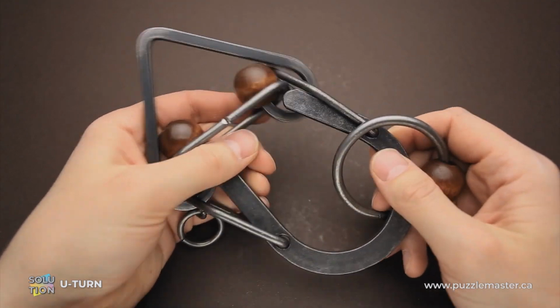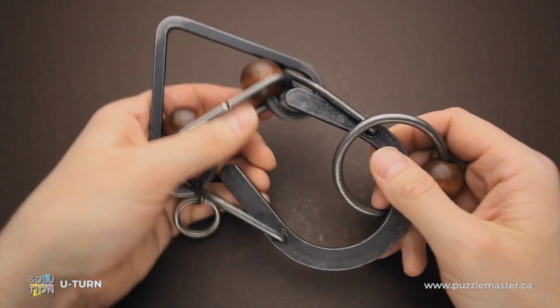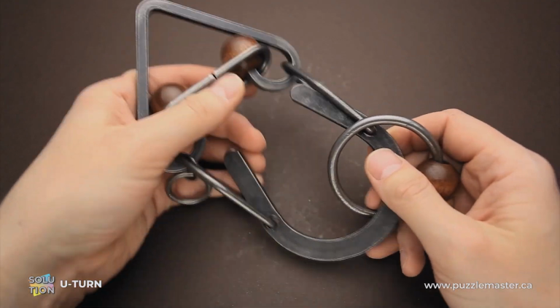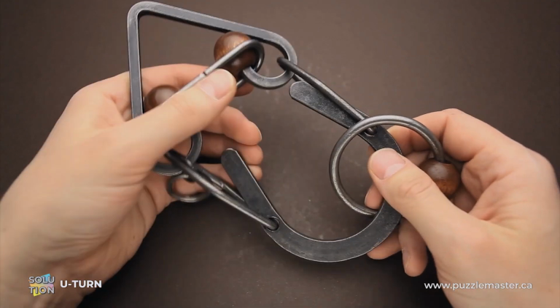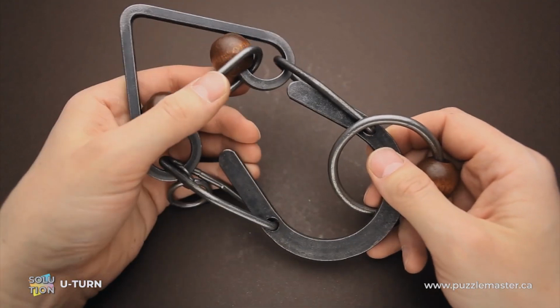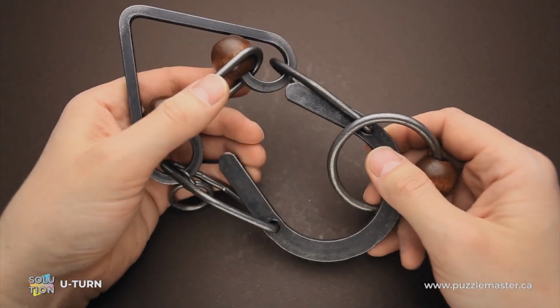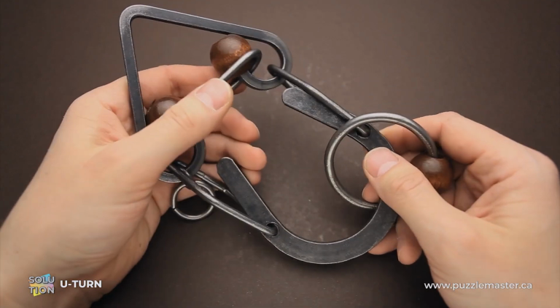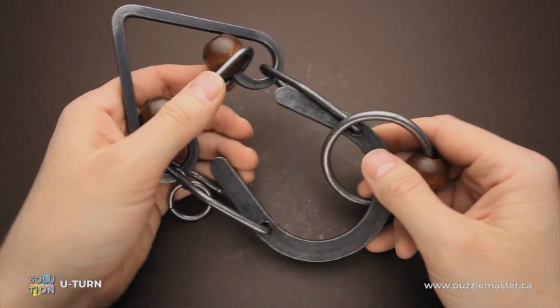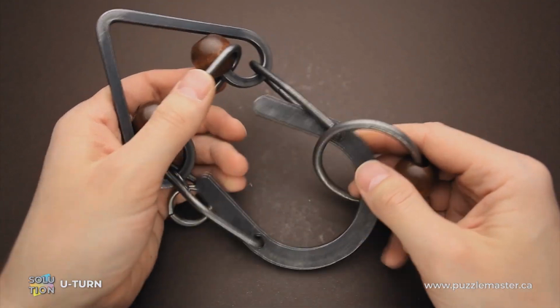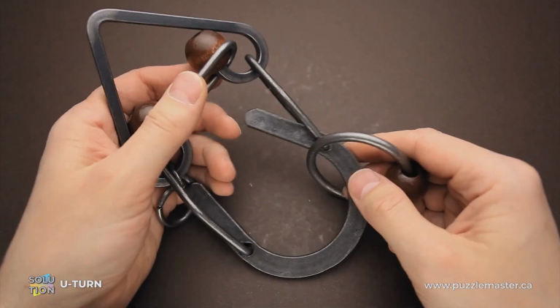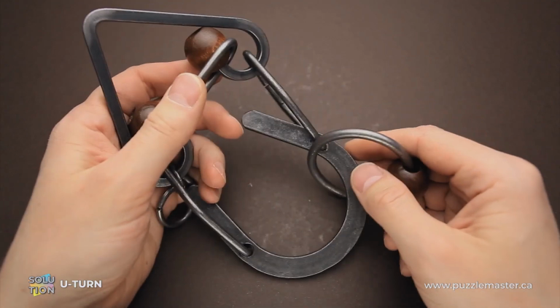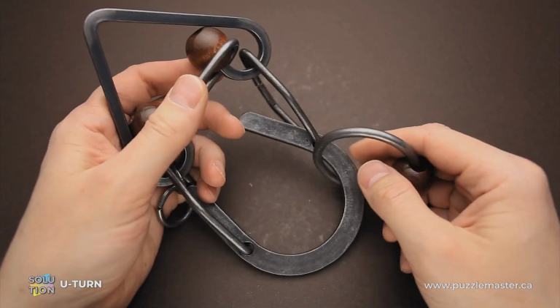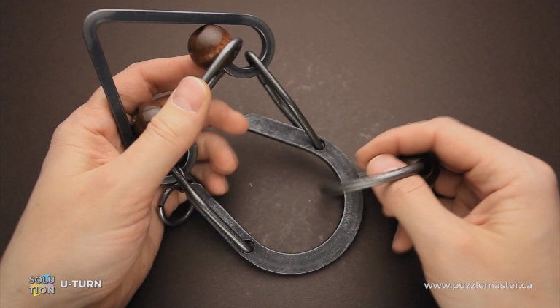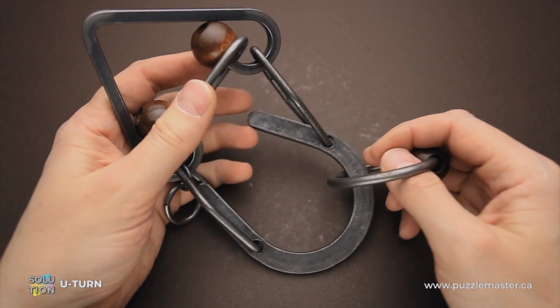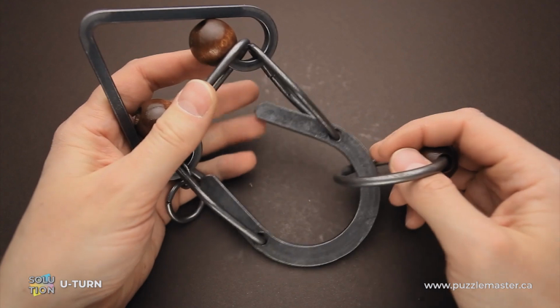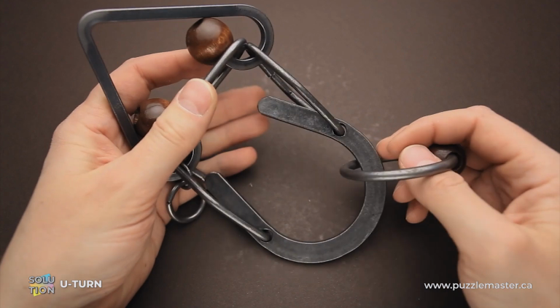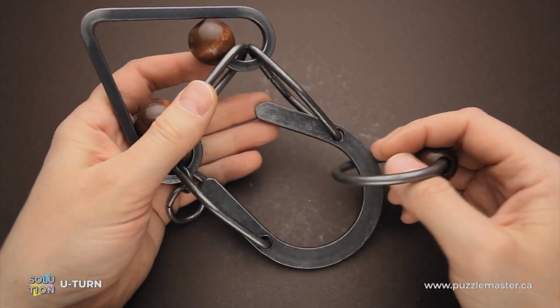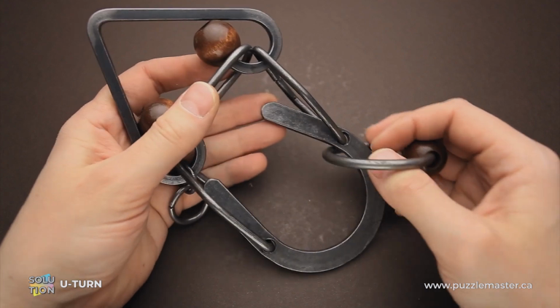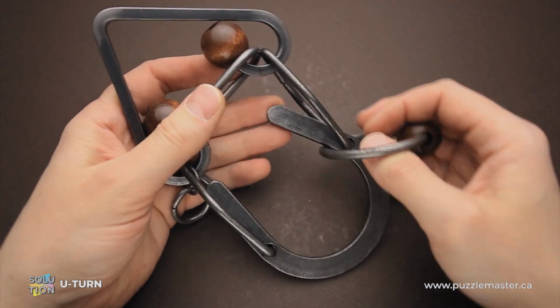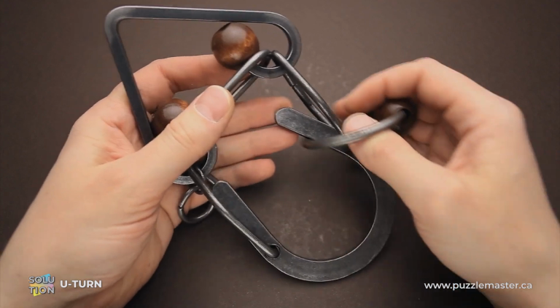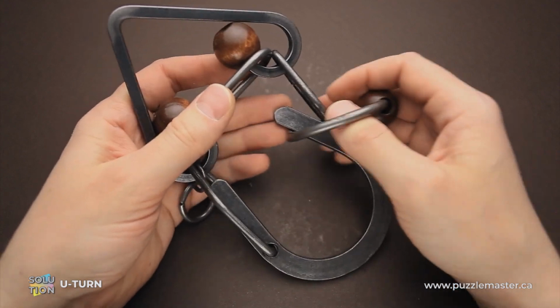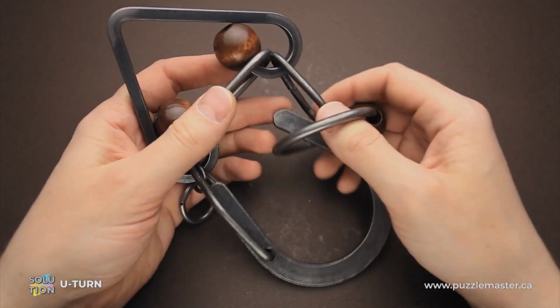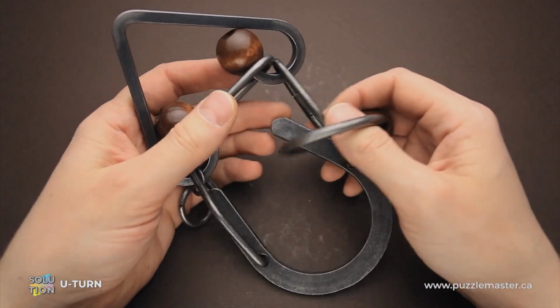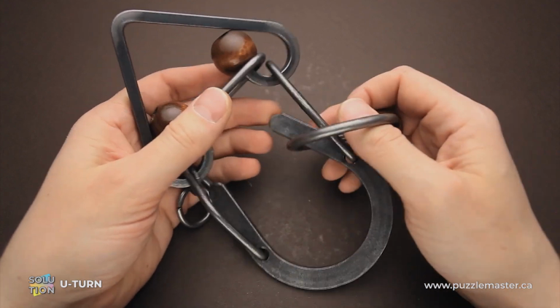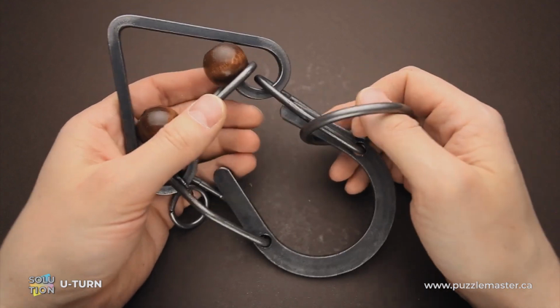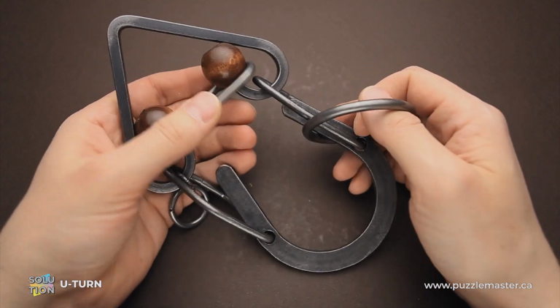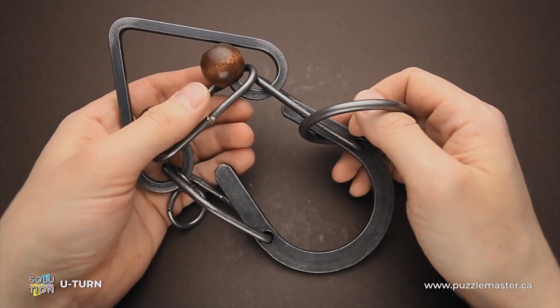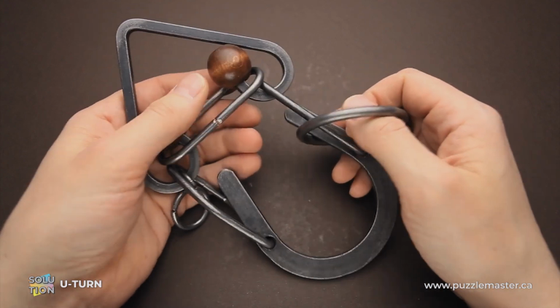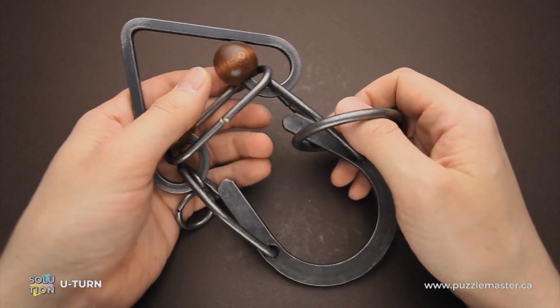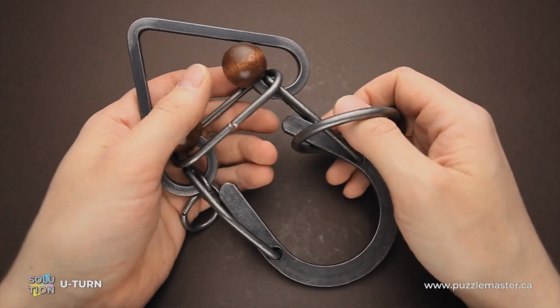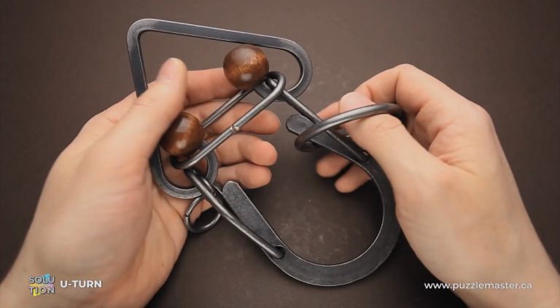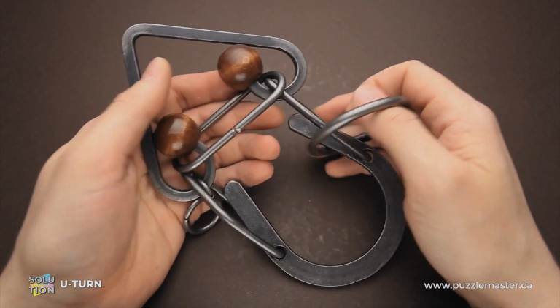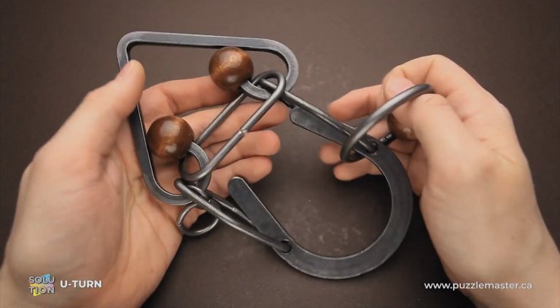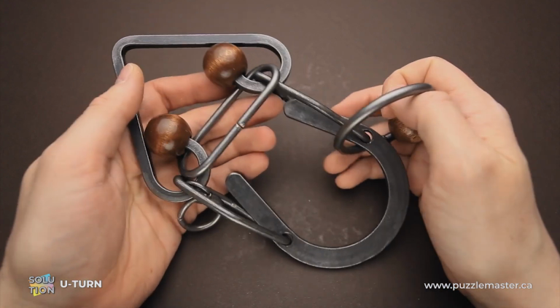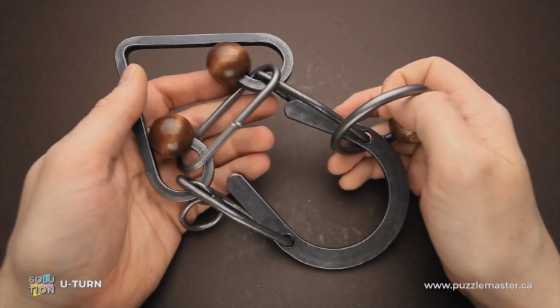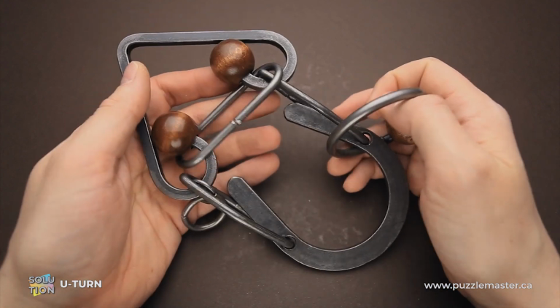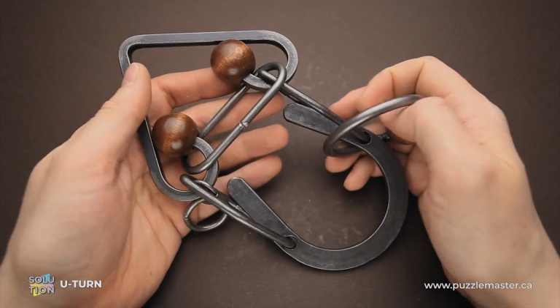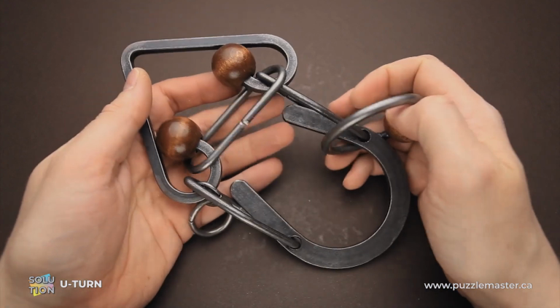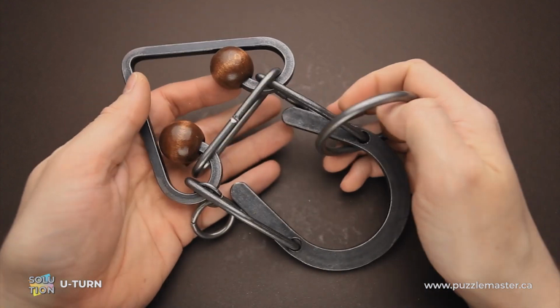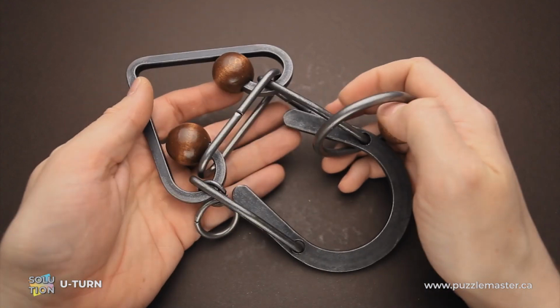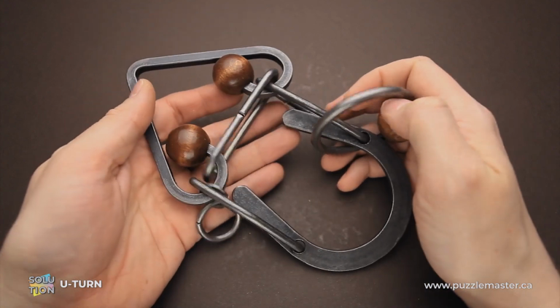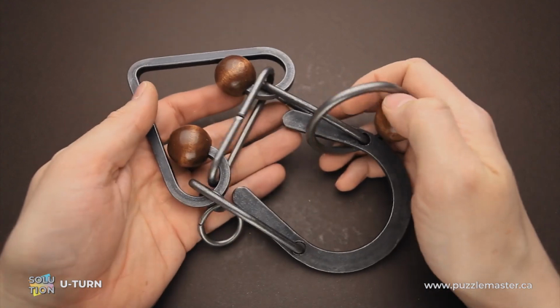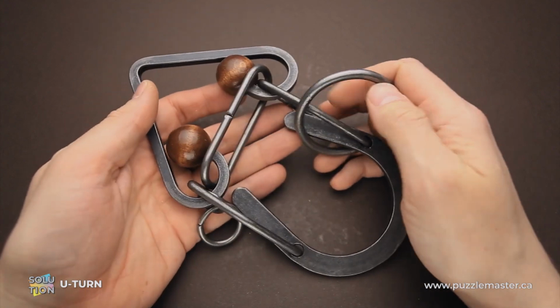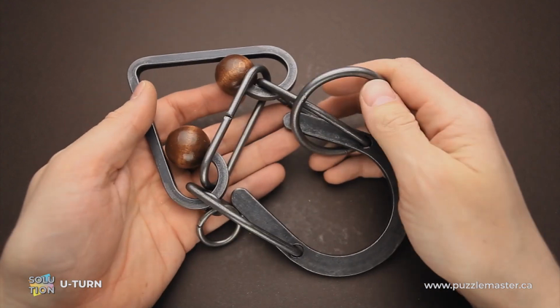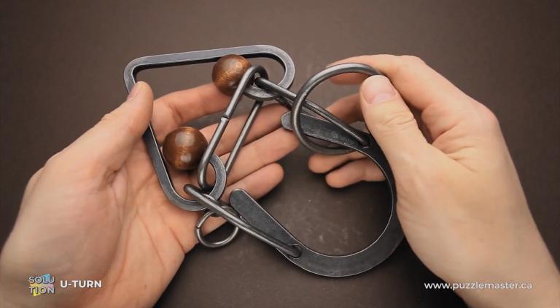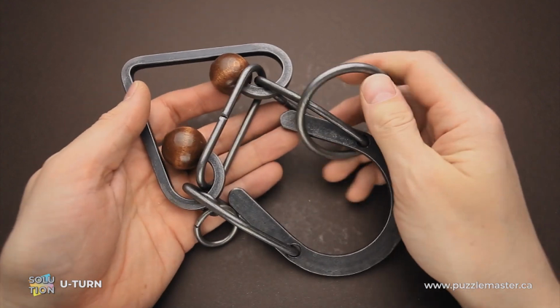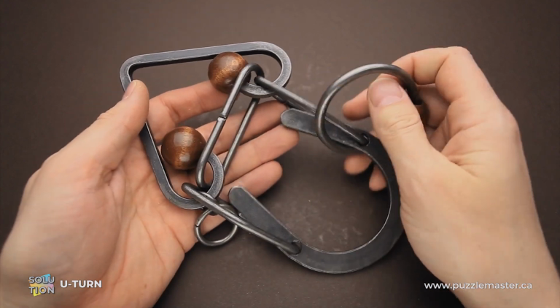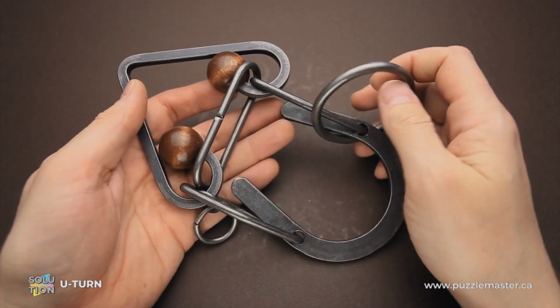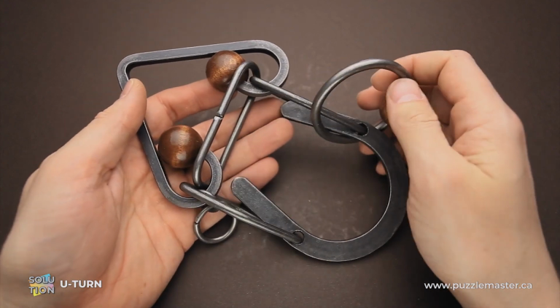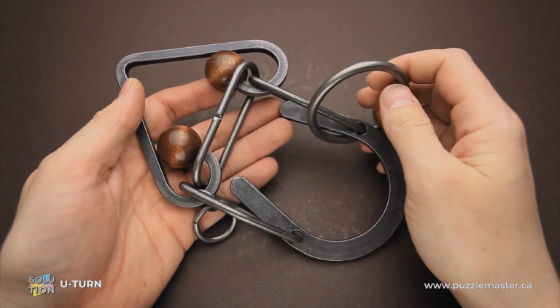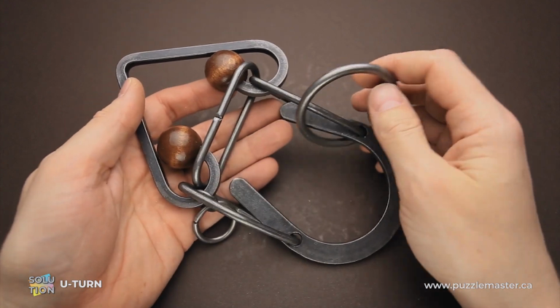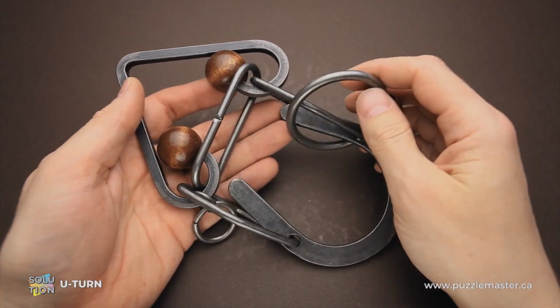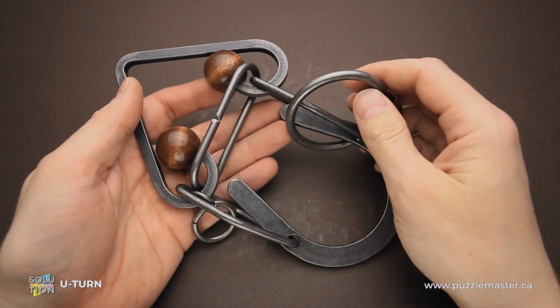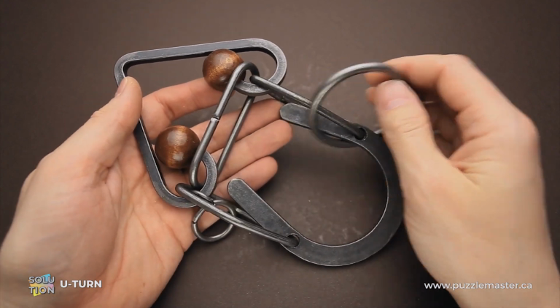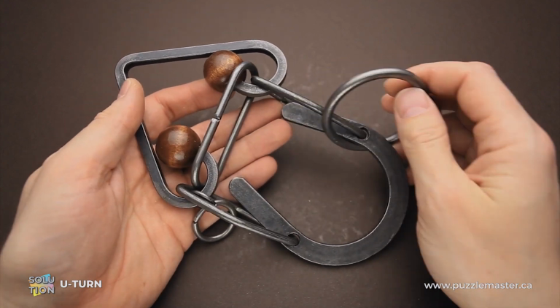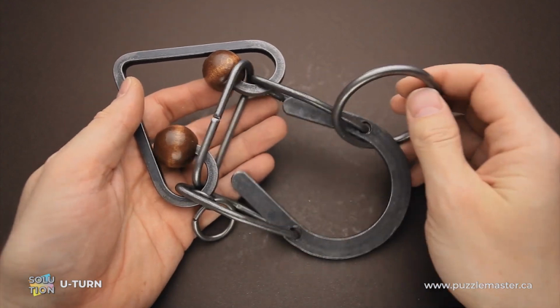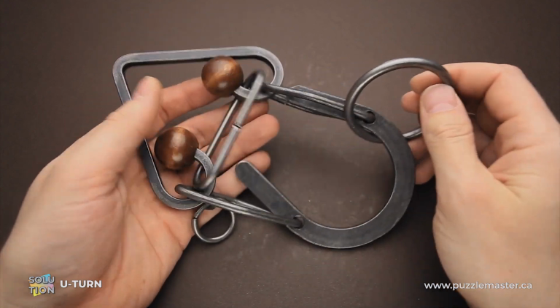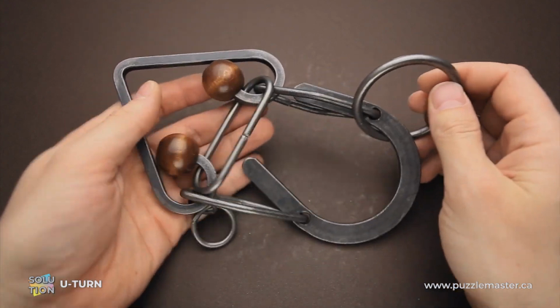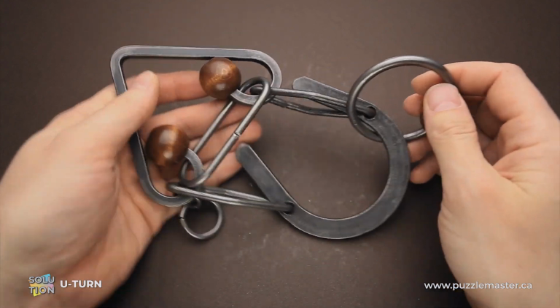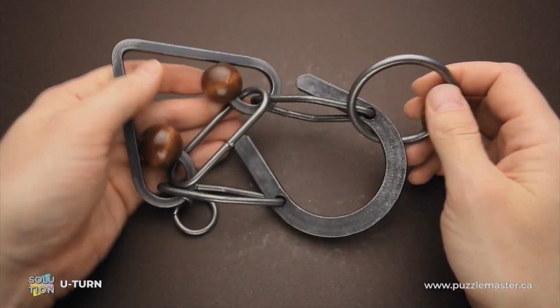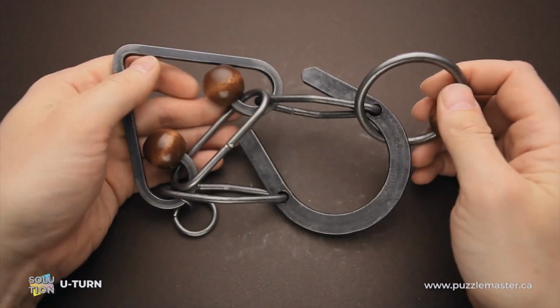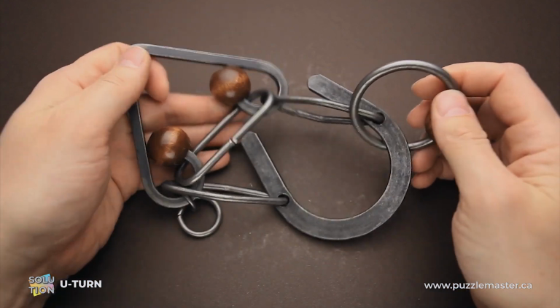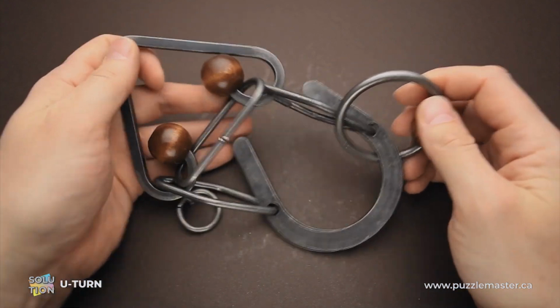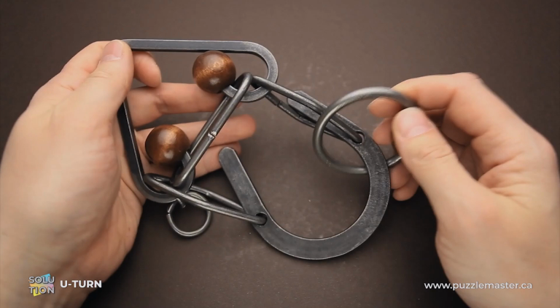And now I will show you how to solve the puzzle. The solution is quite tricky, as I mentioned, and some of the moves are very tight.